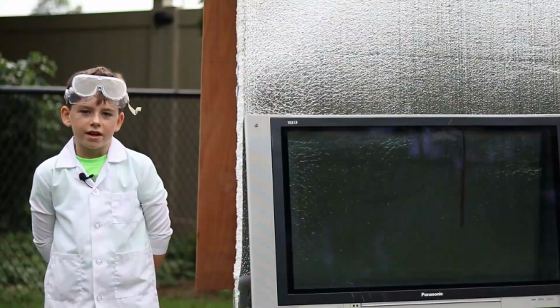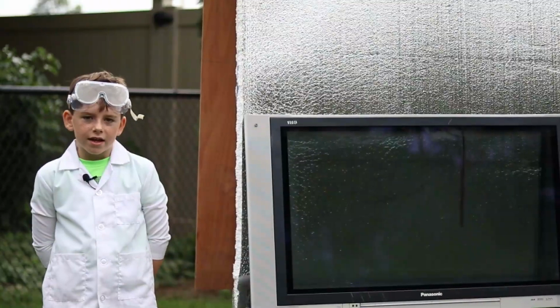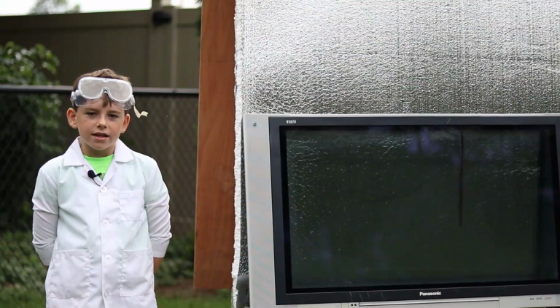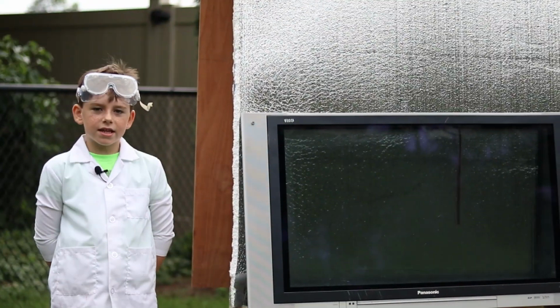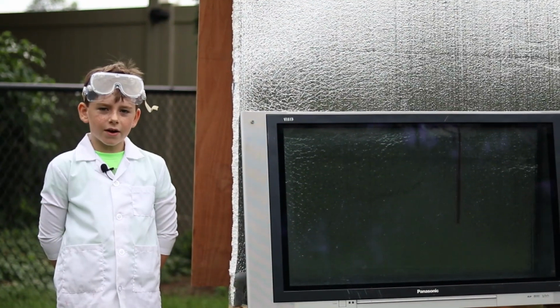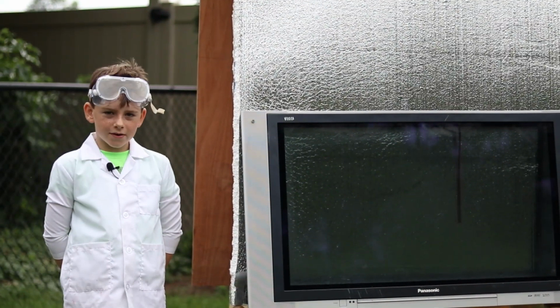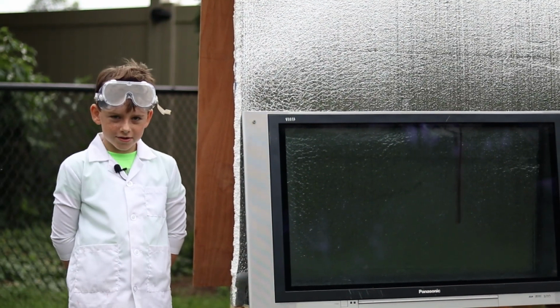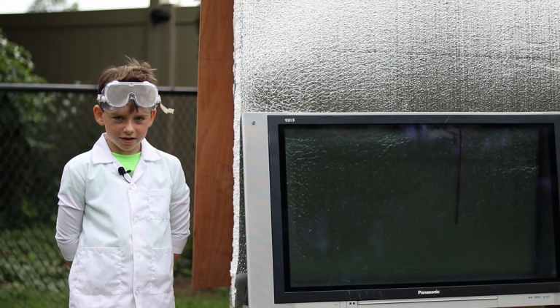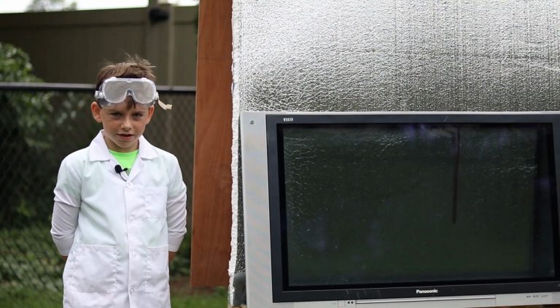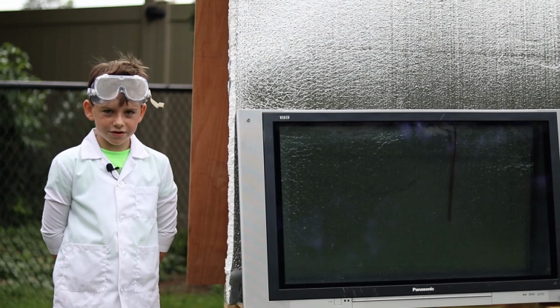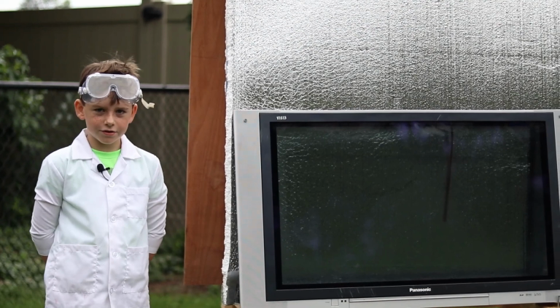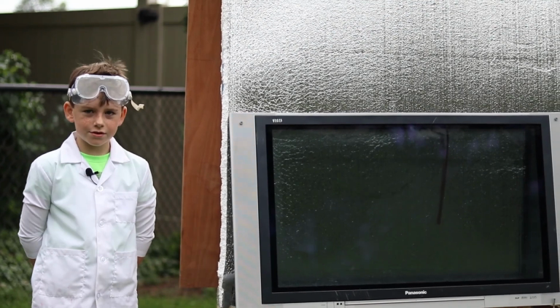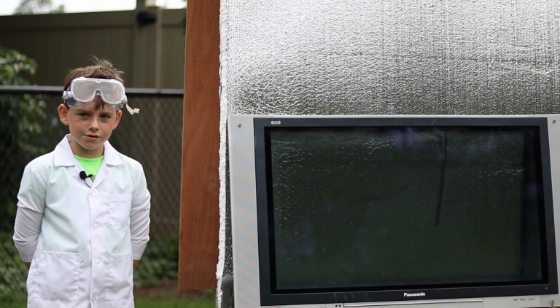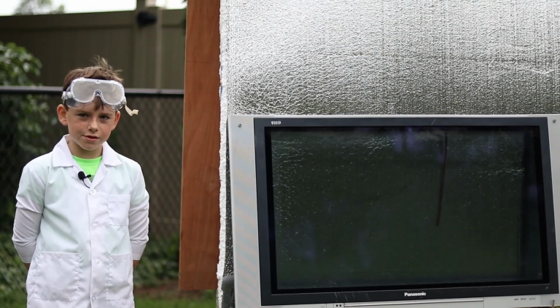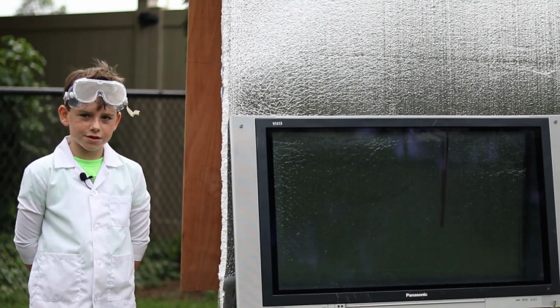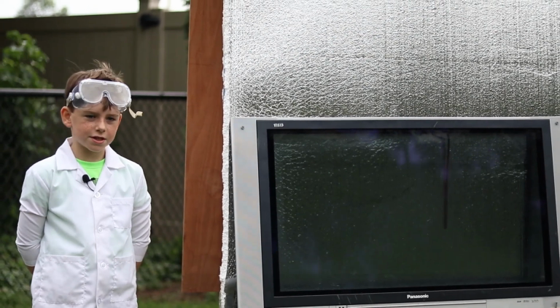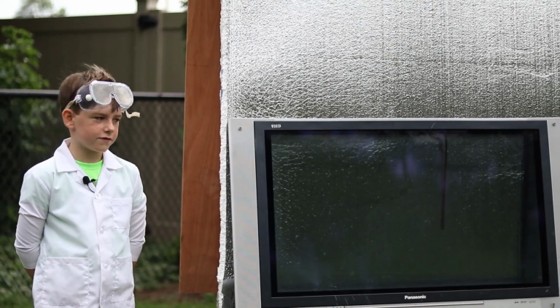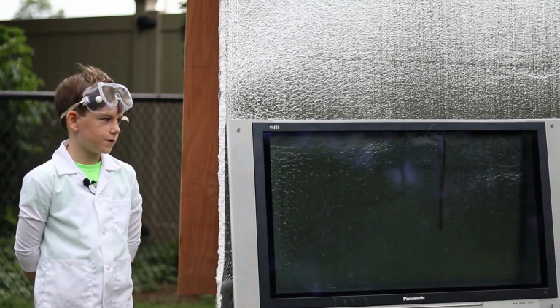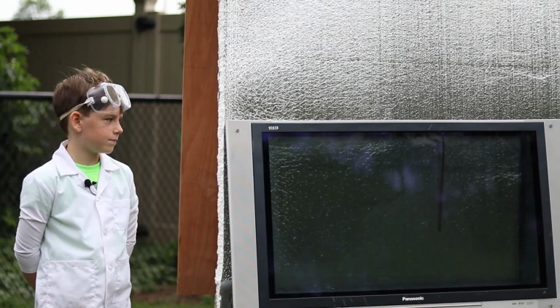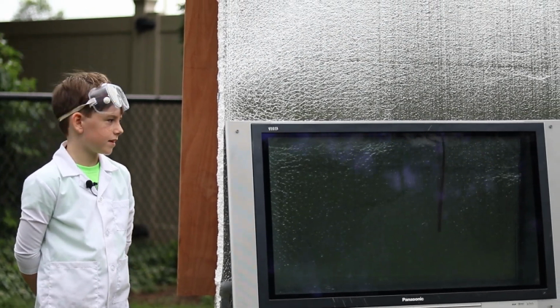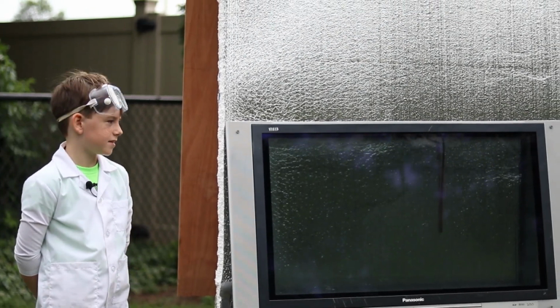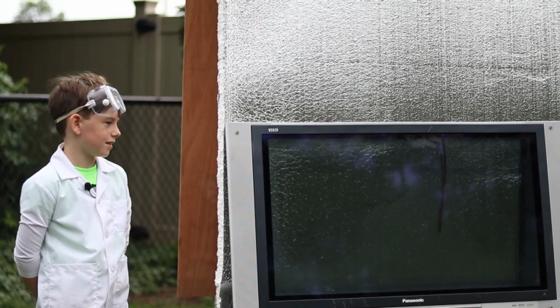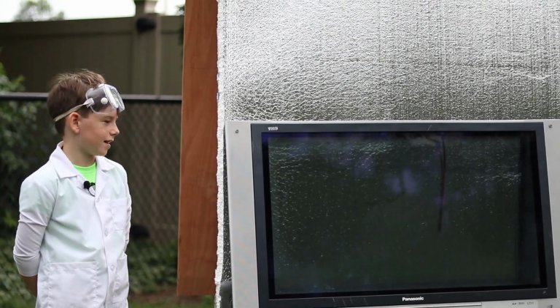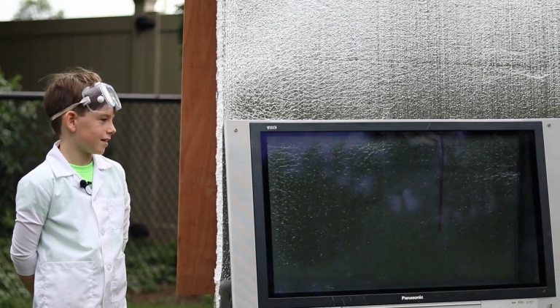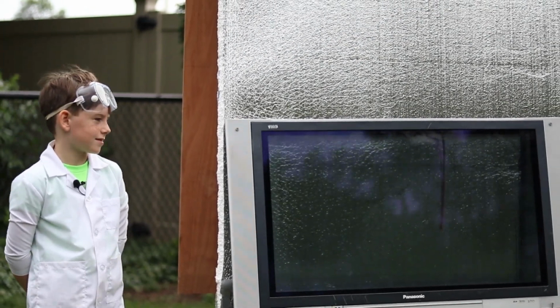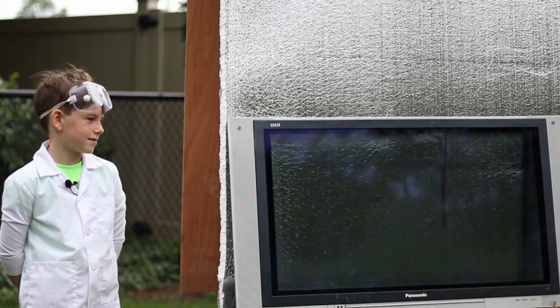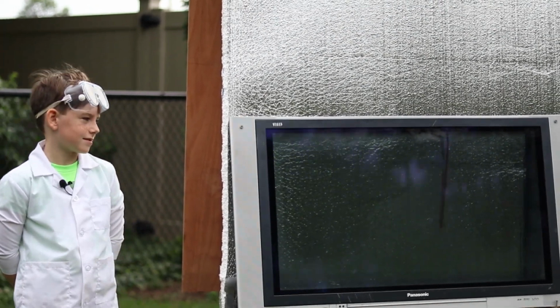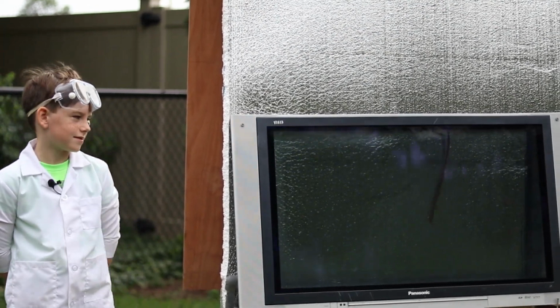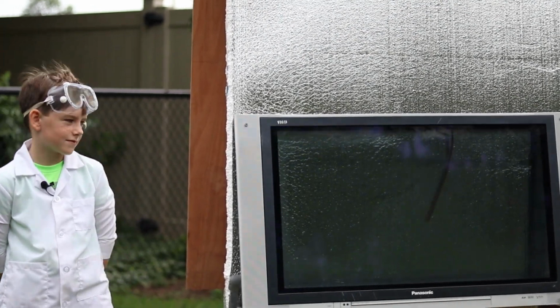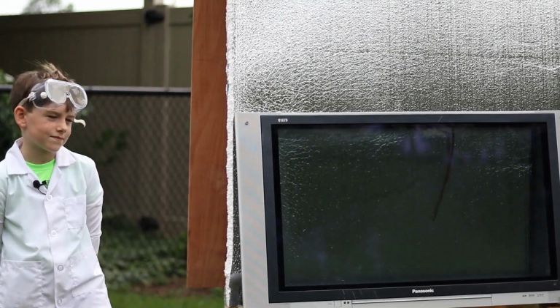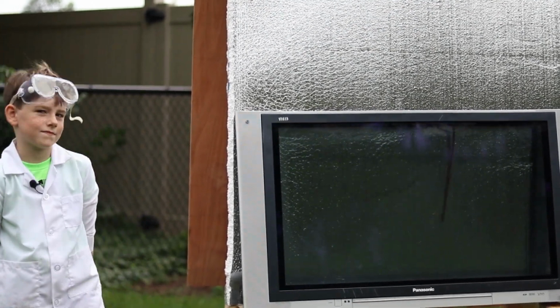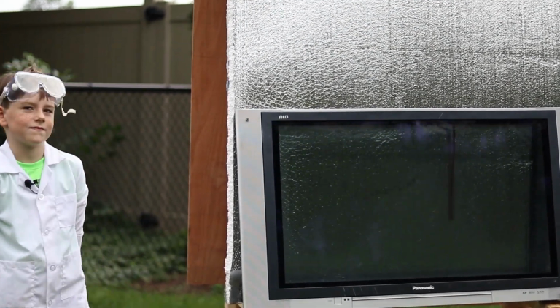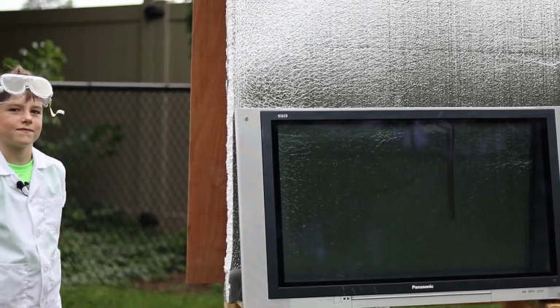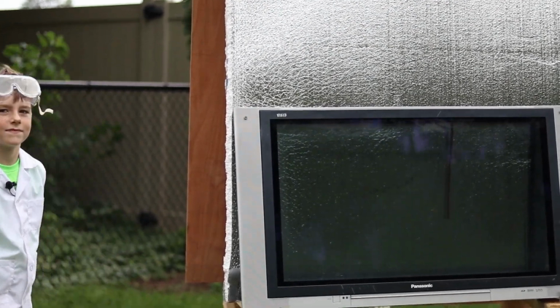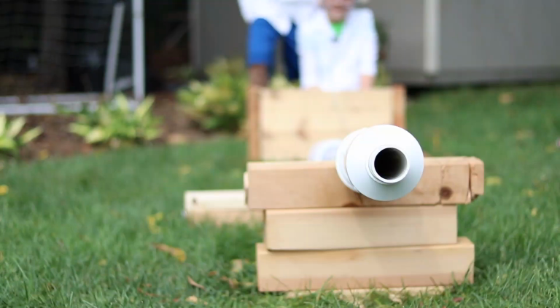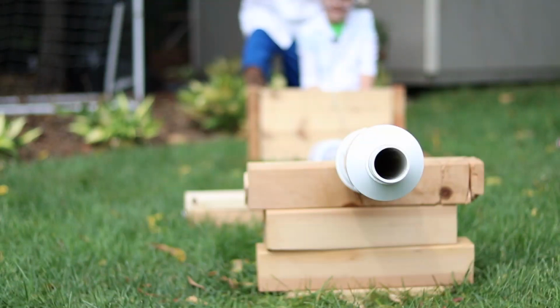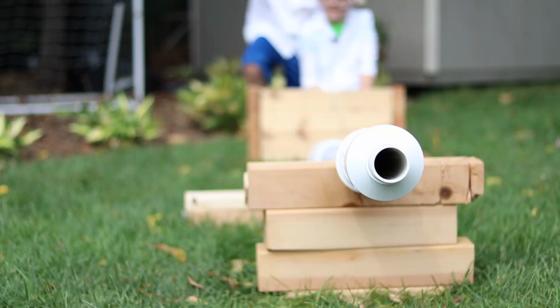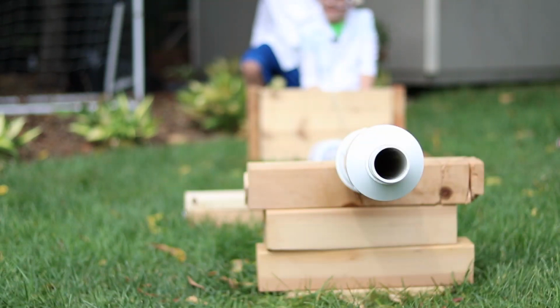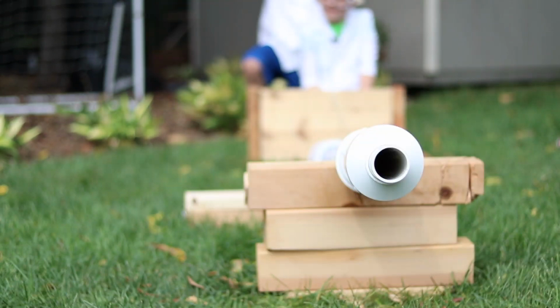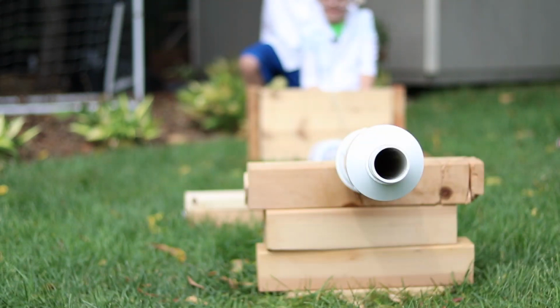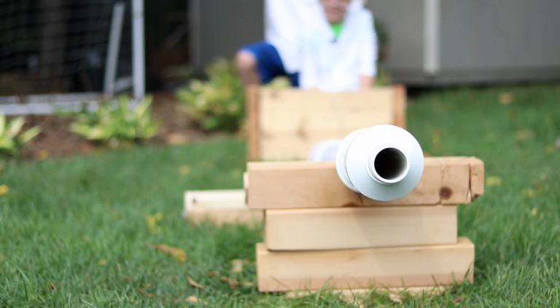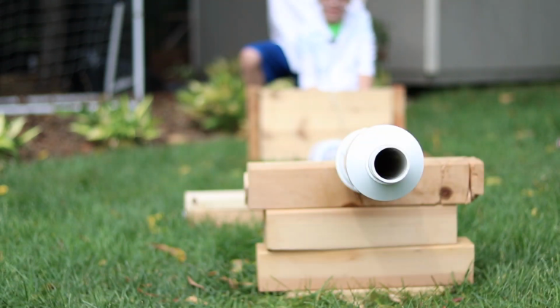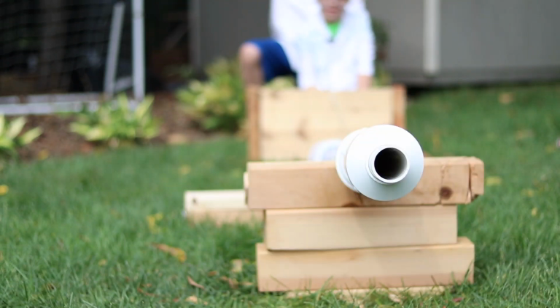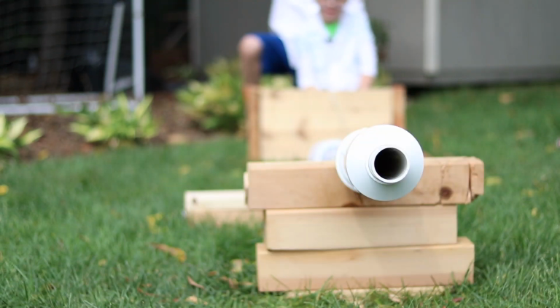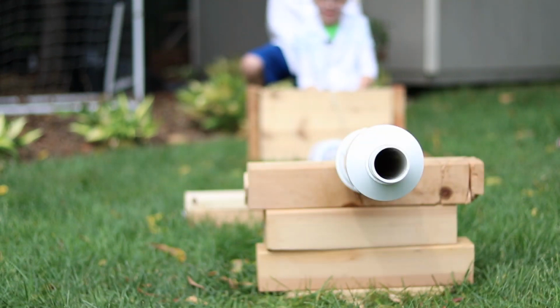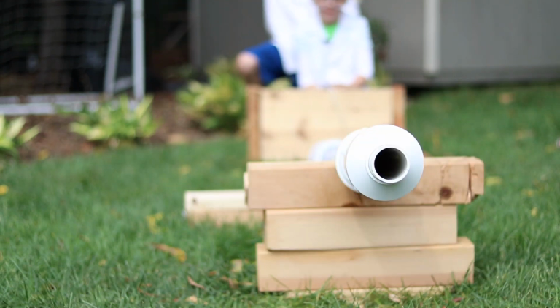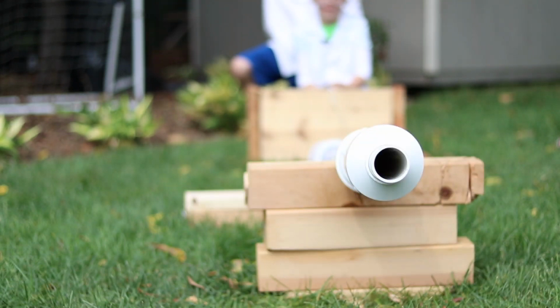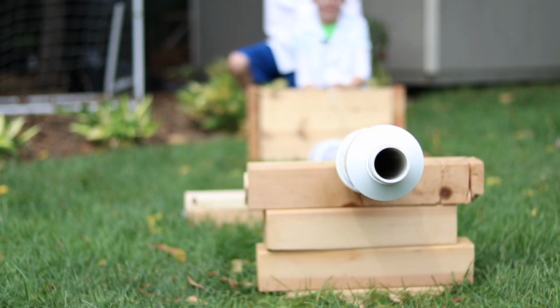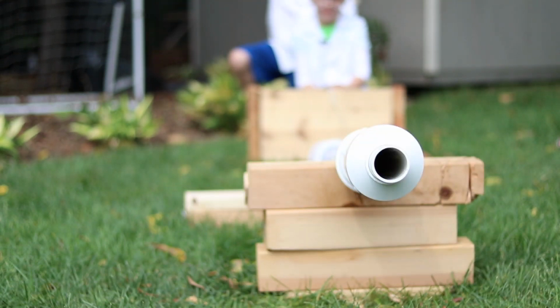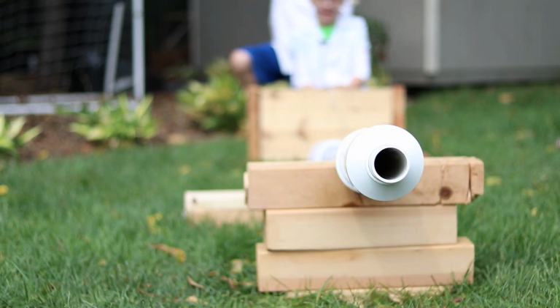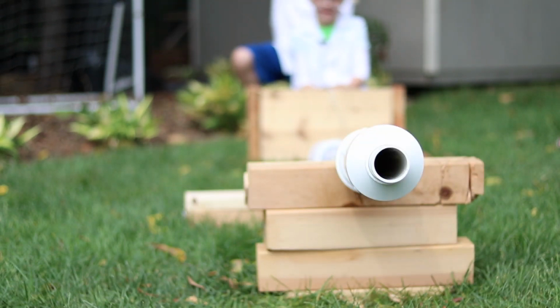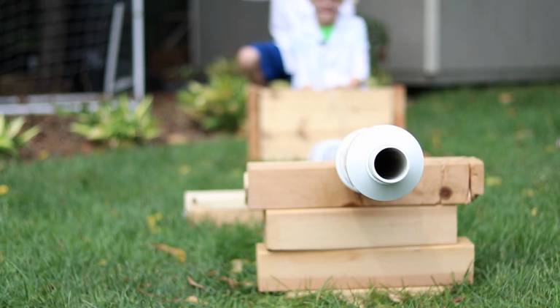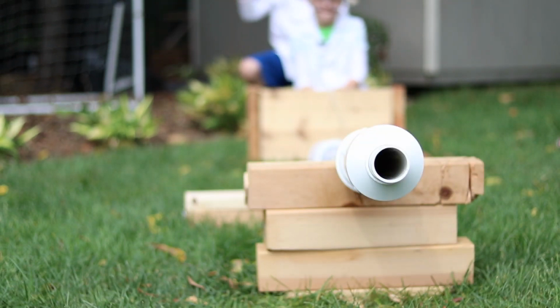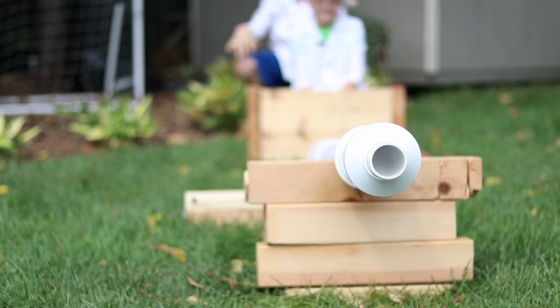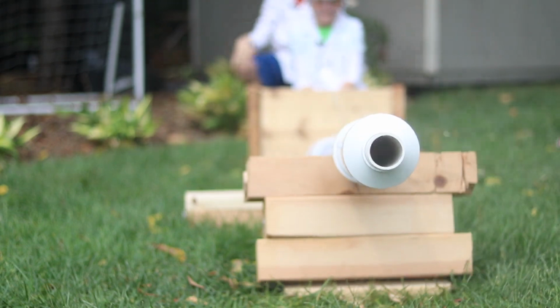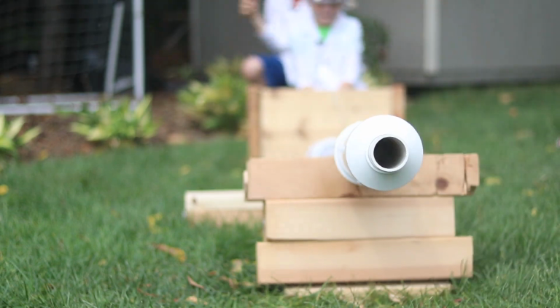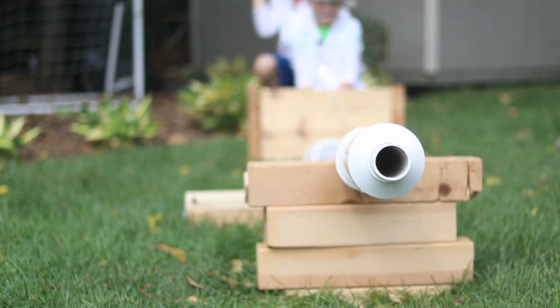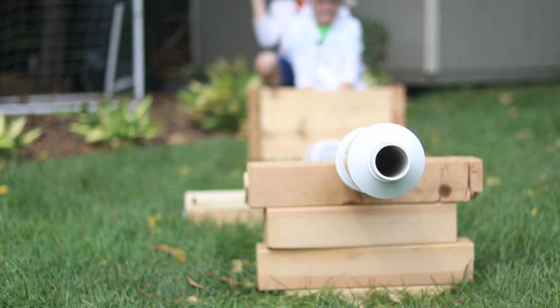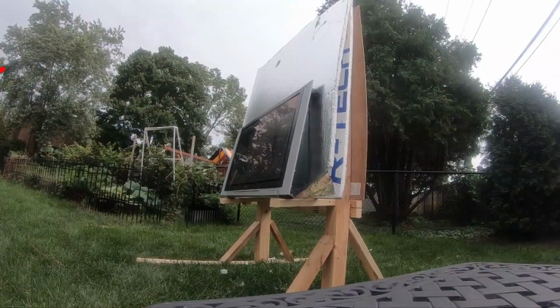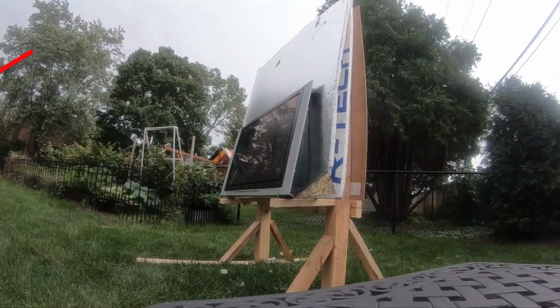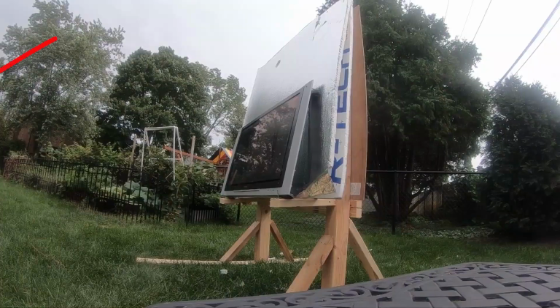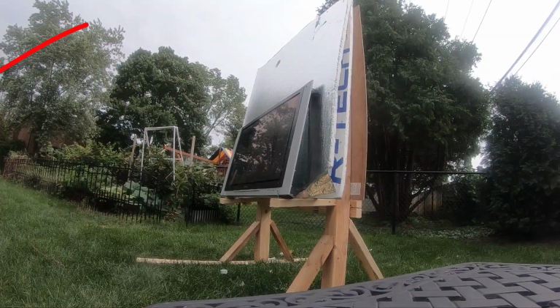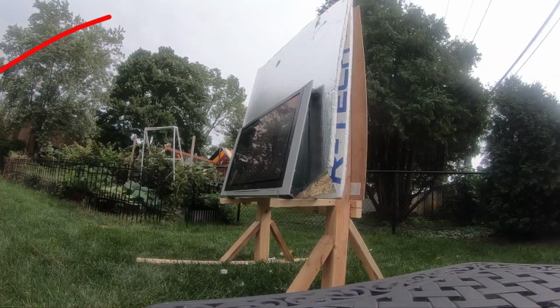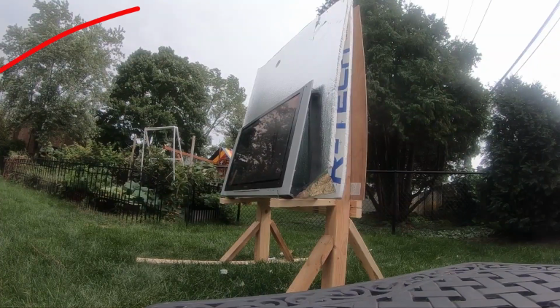Now we're going to try and shoot through this TV plexiglass. Three, two, one, fire!